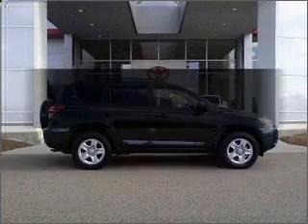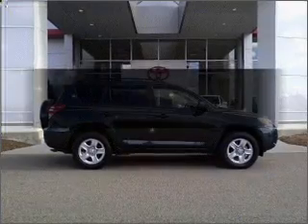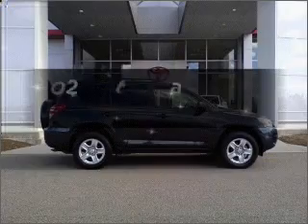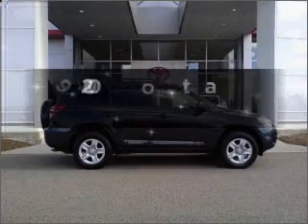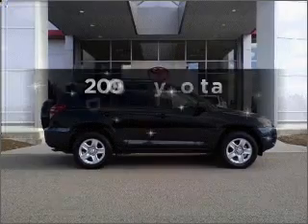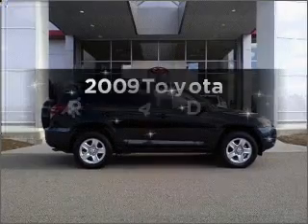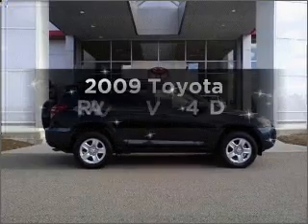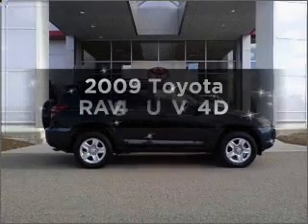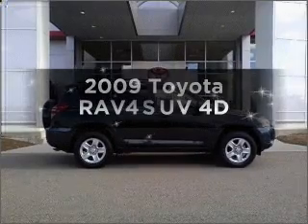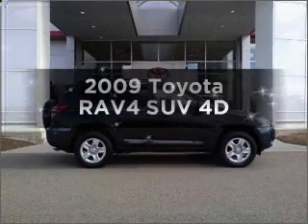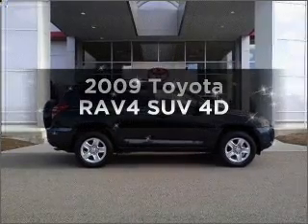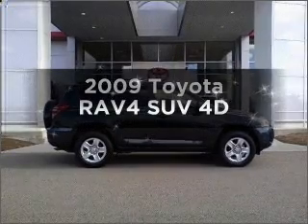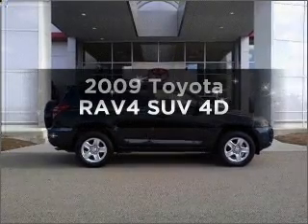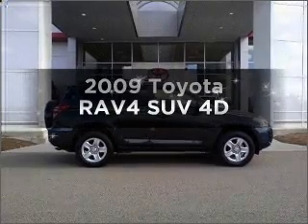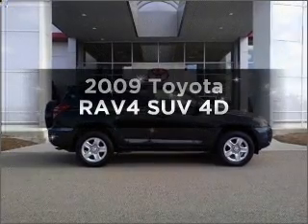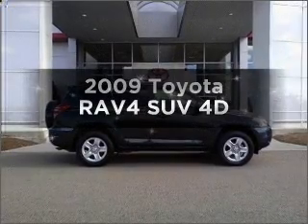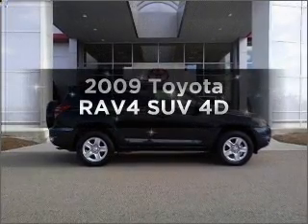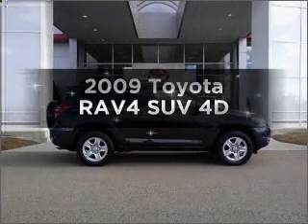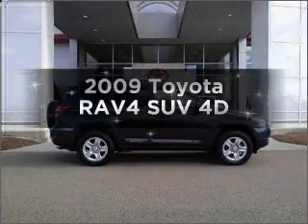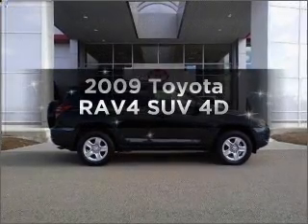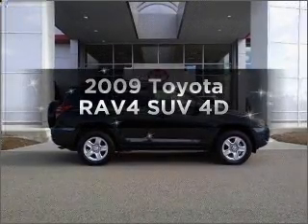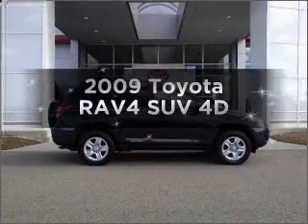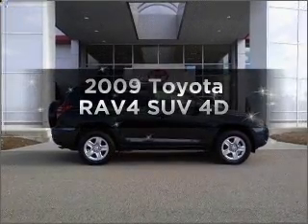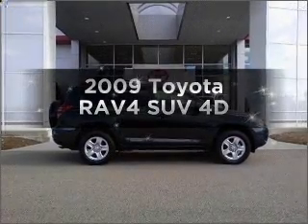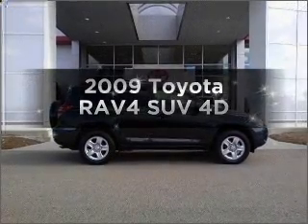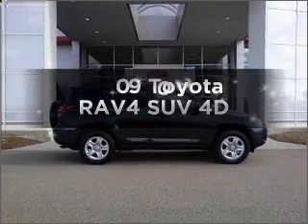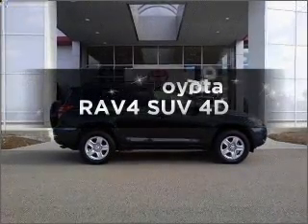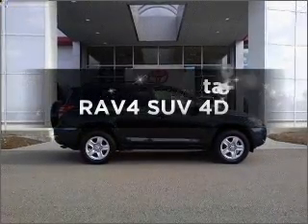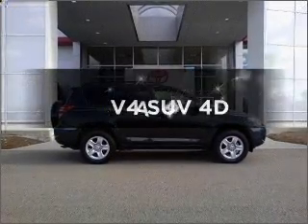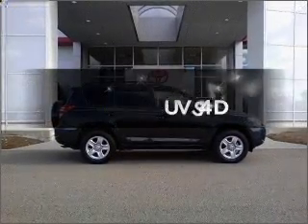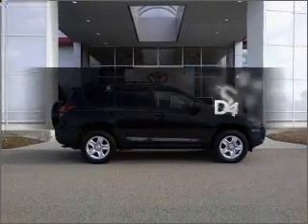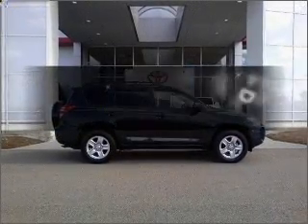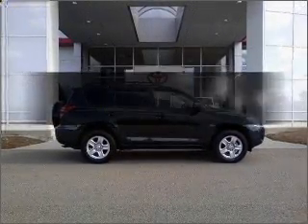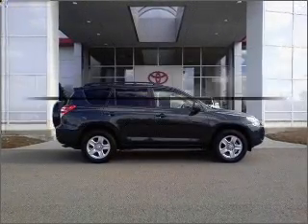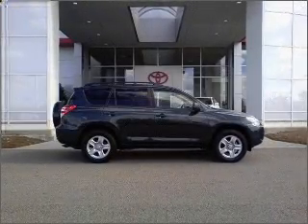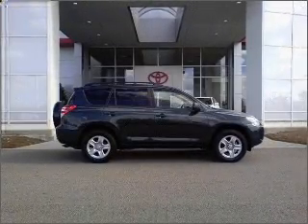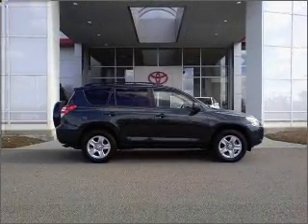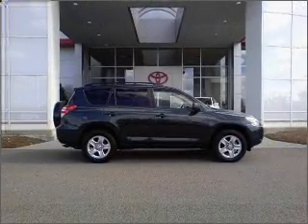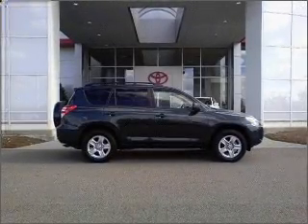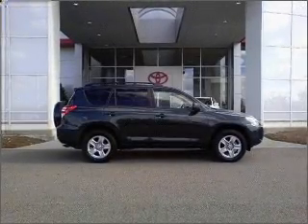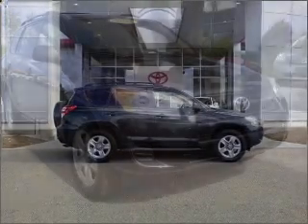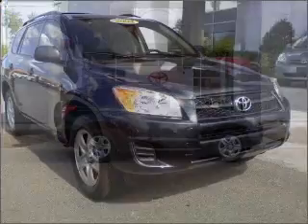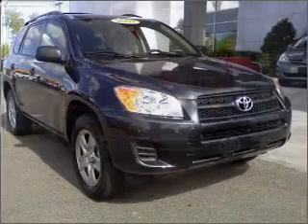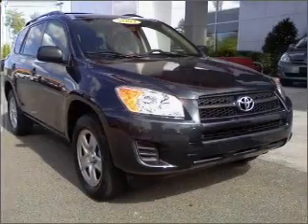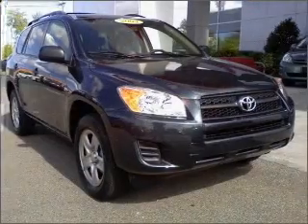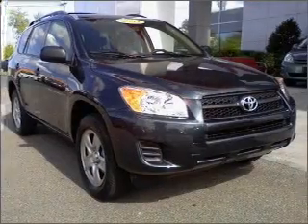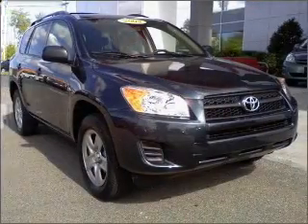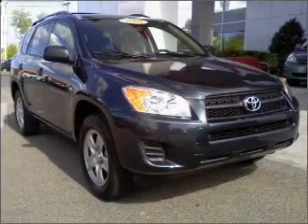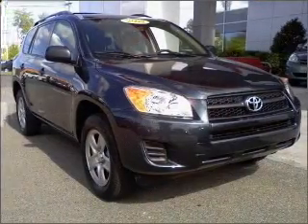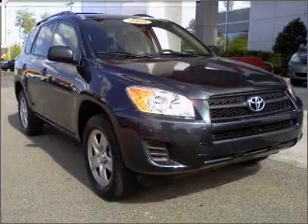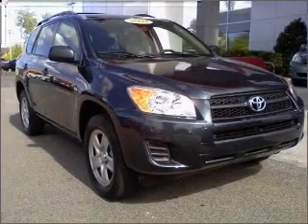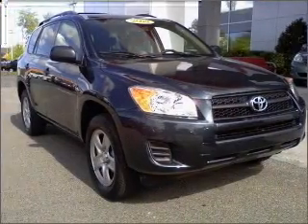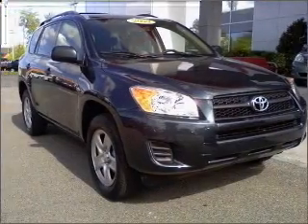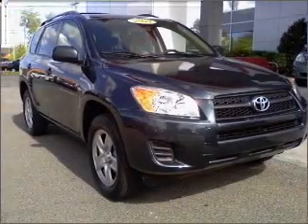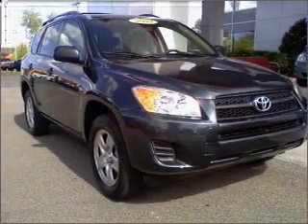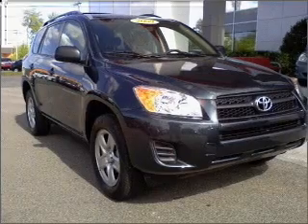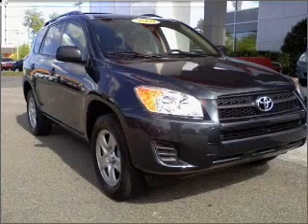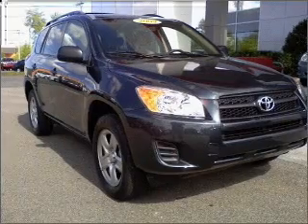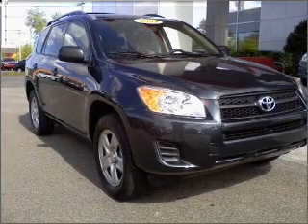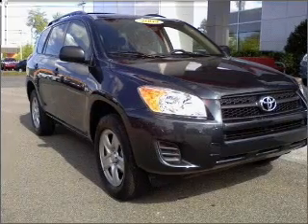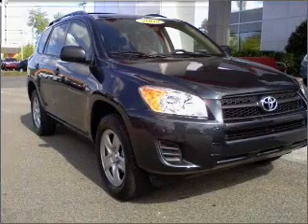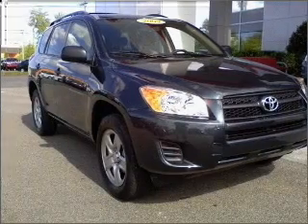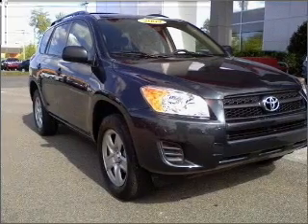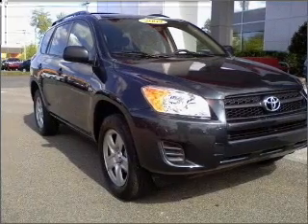Introducing the 2009 Toyota RAV4. If you're looking for a first-rate auto, this one could be yours today.